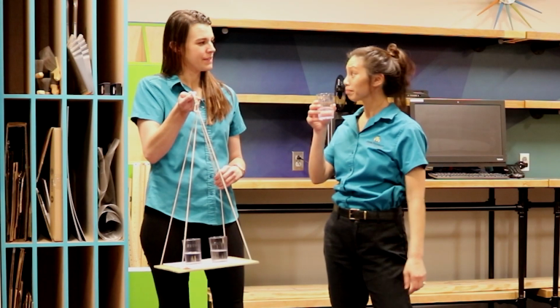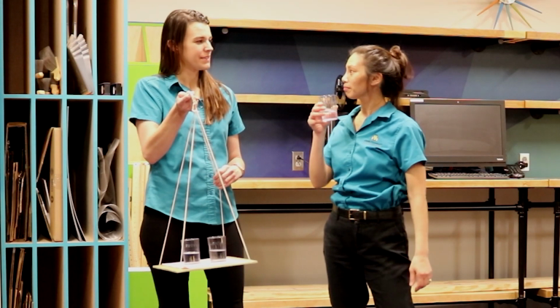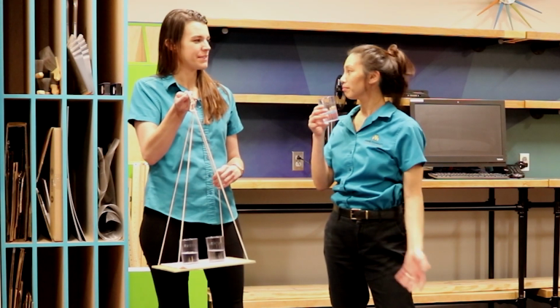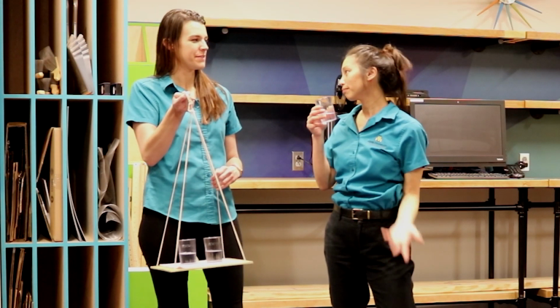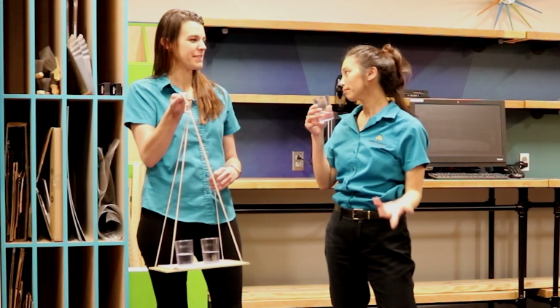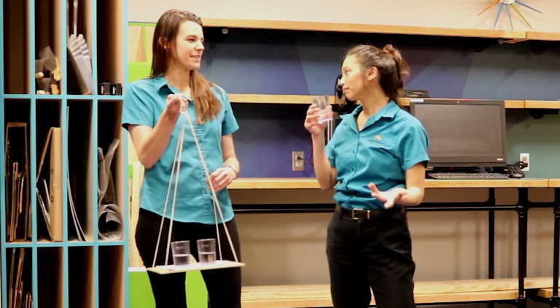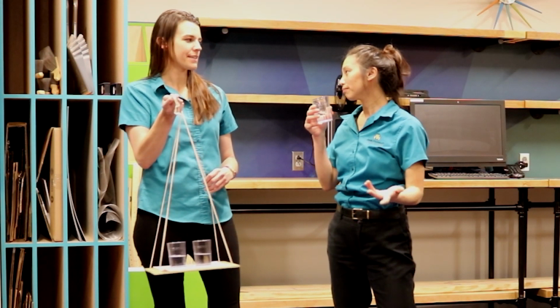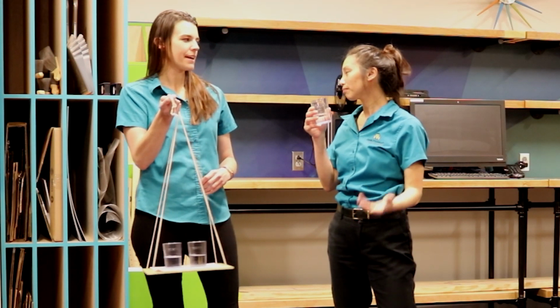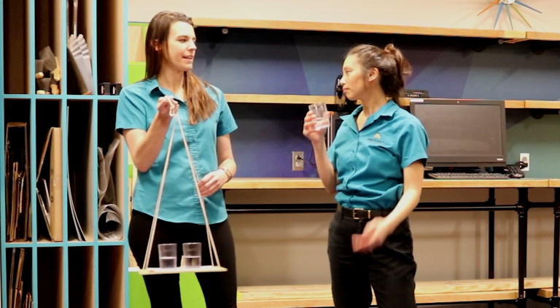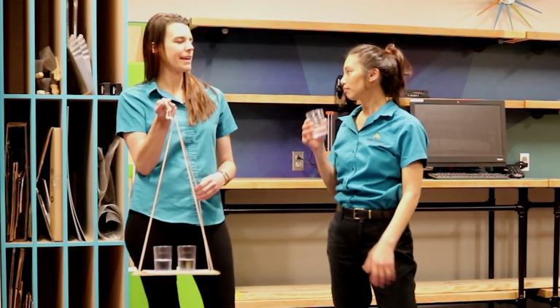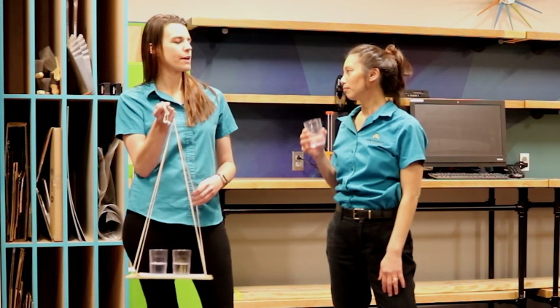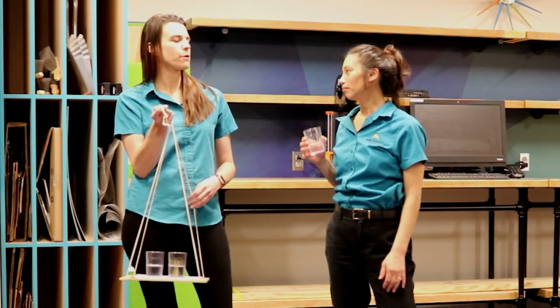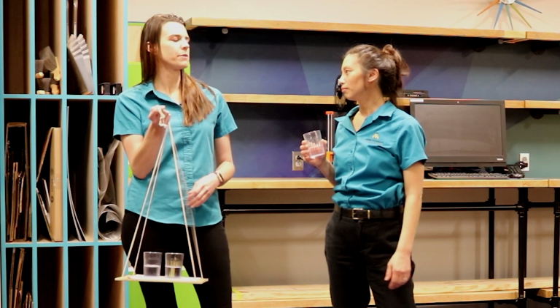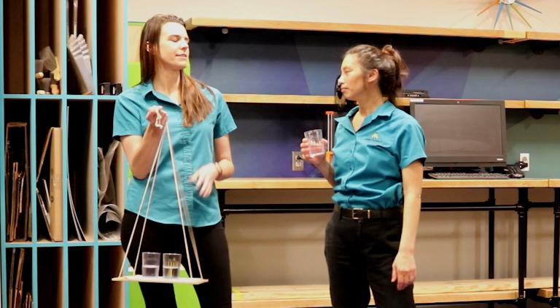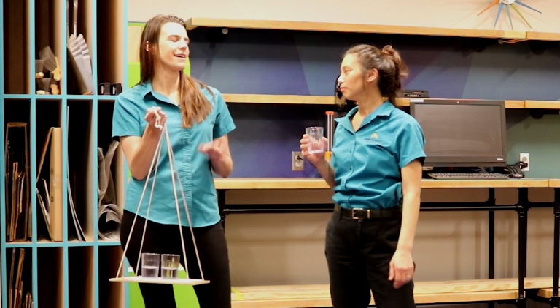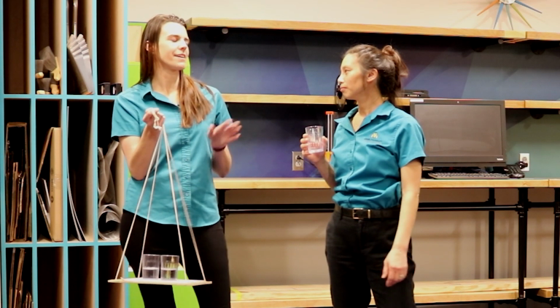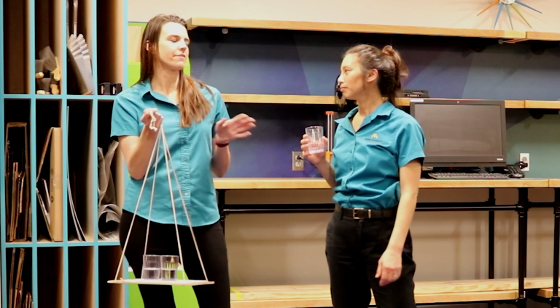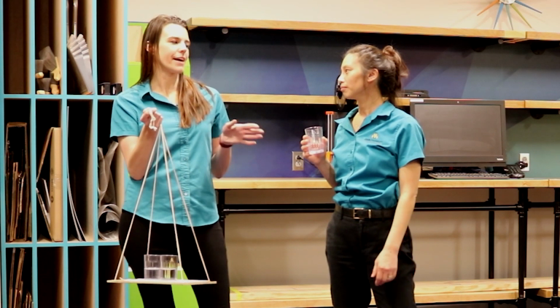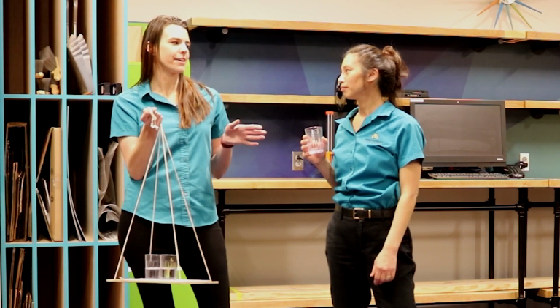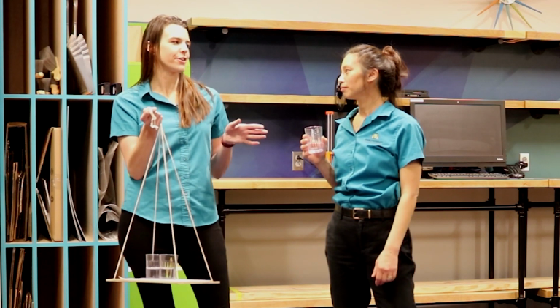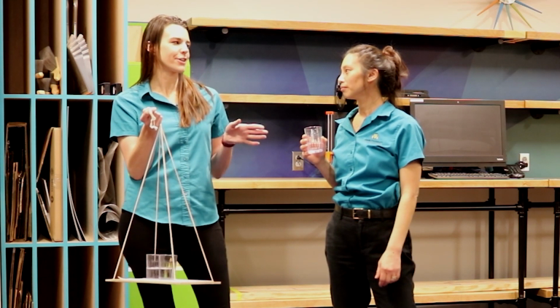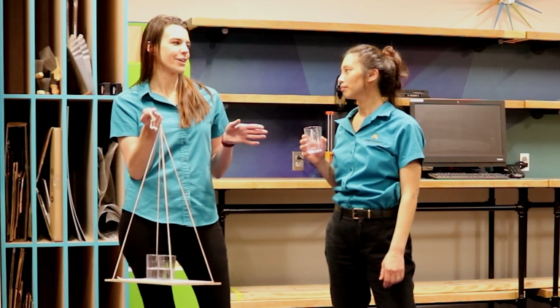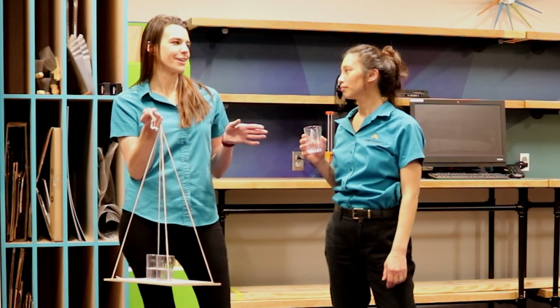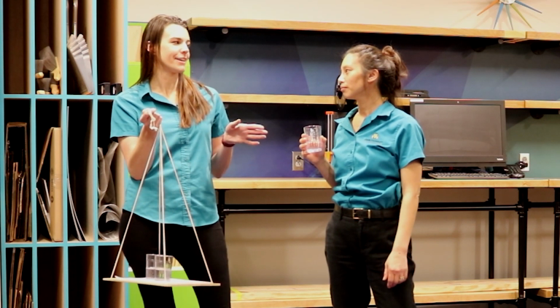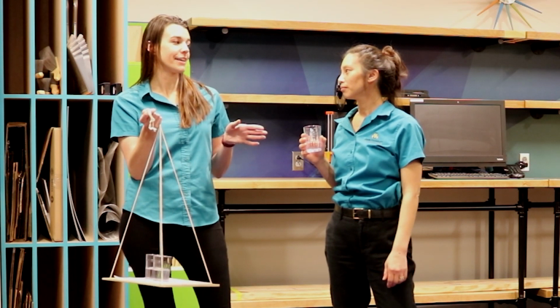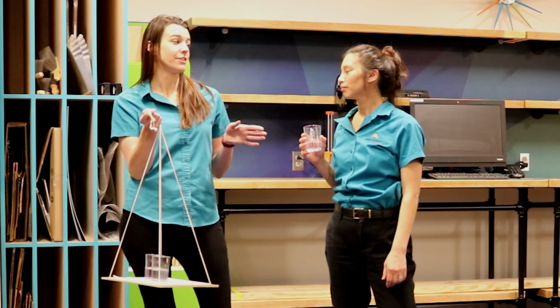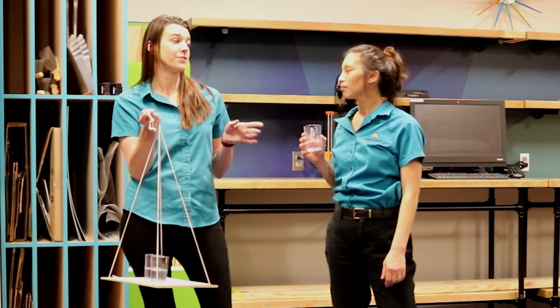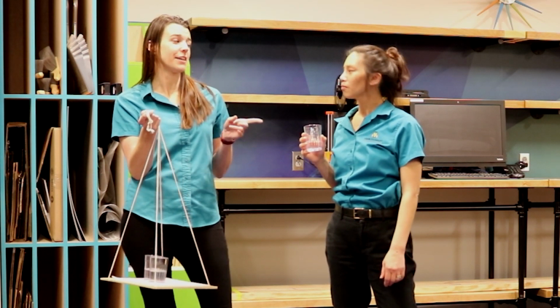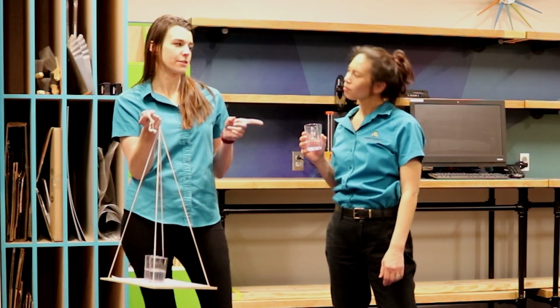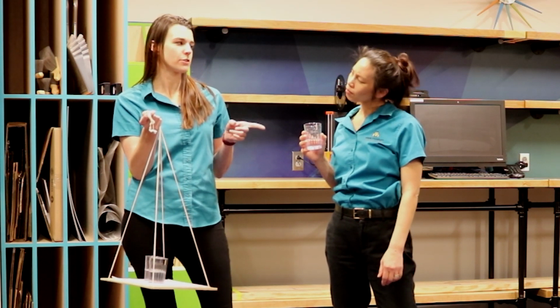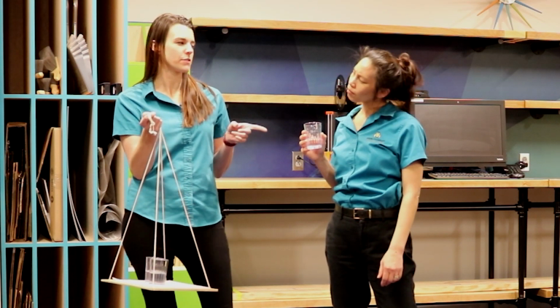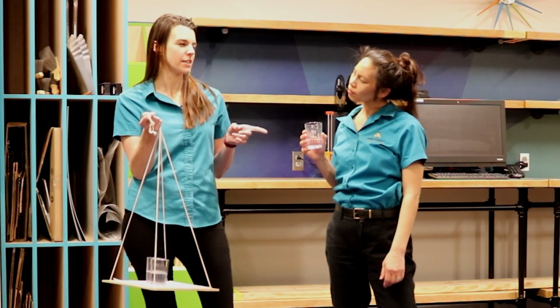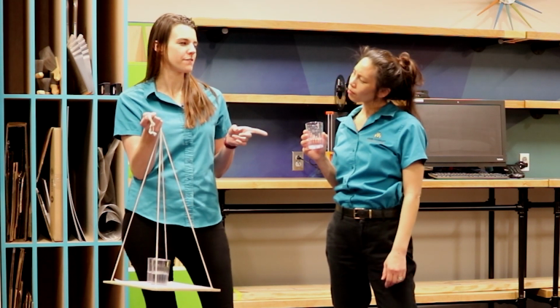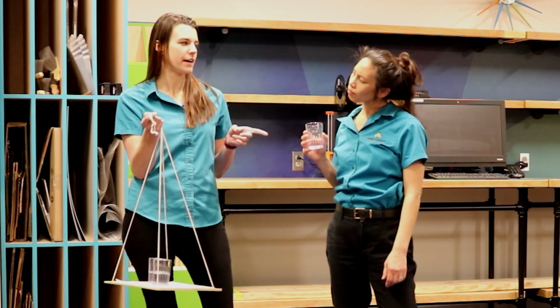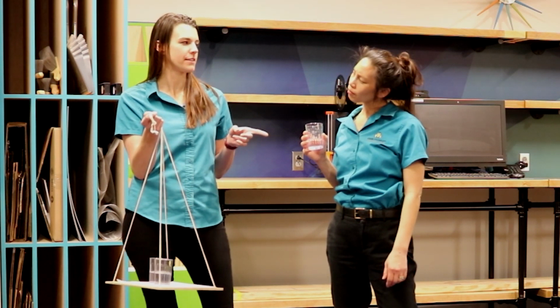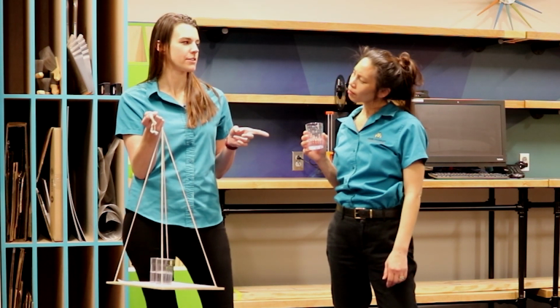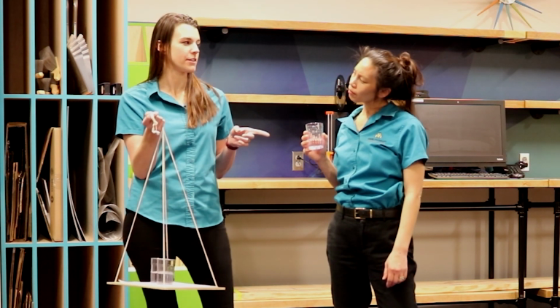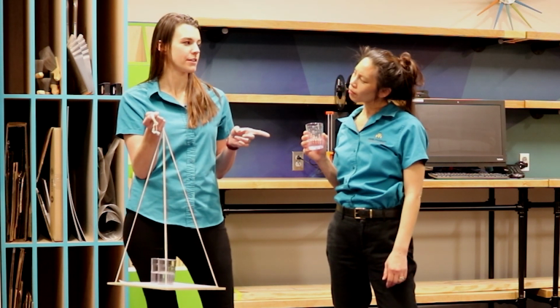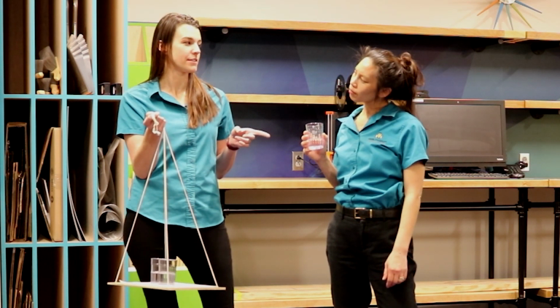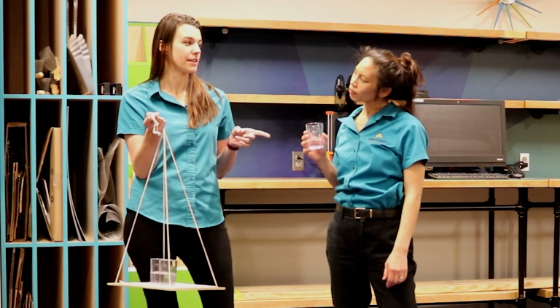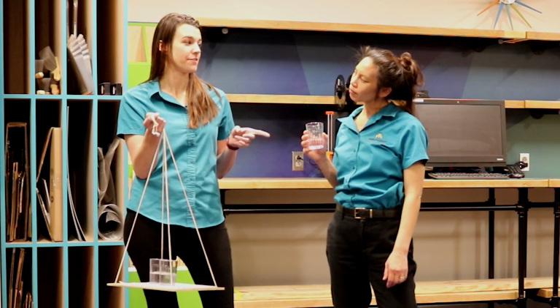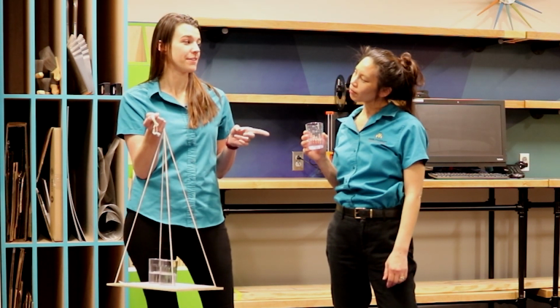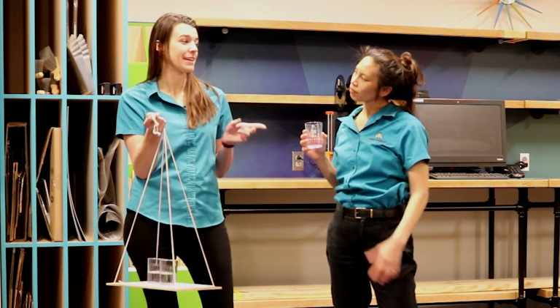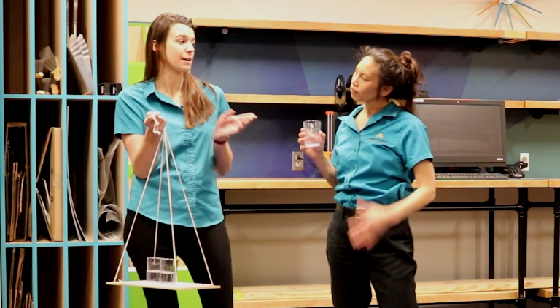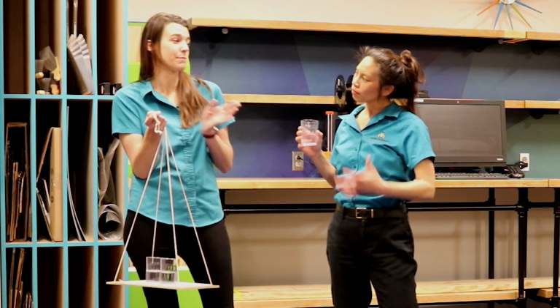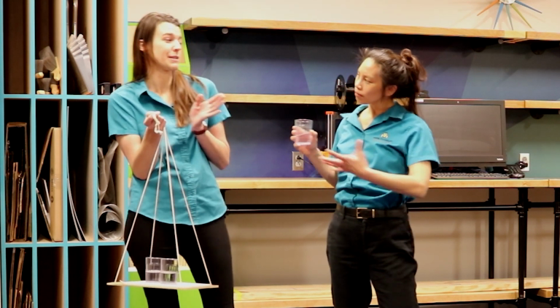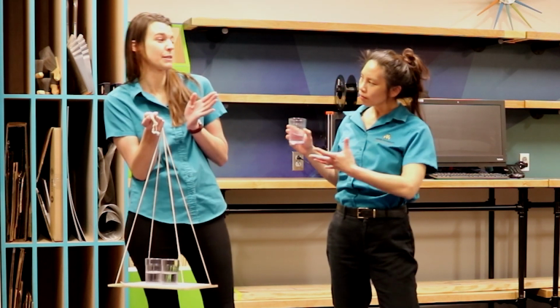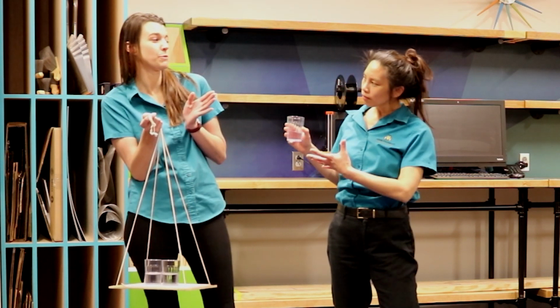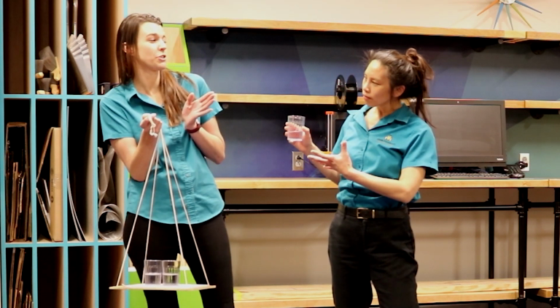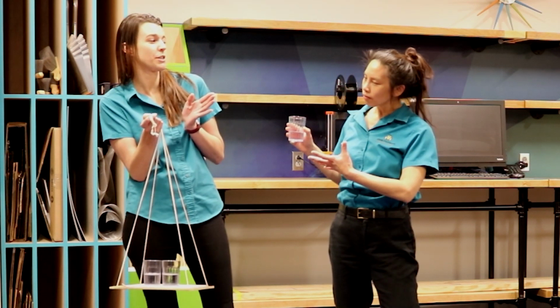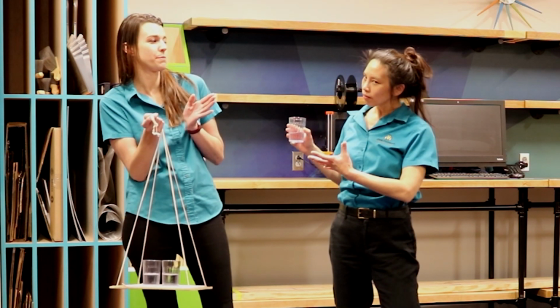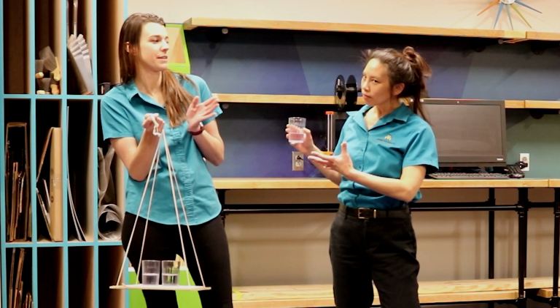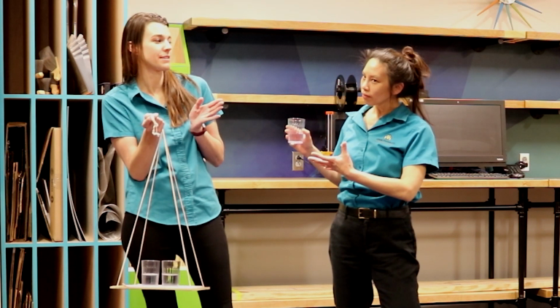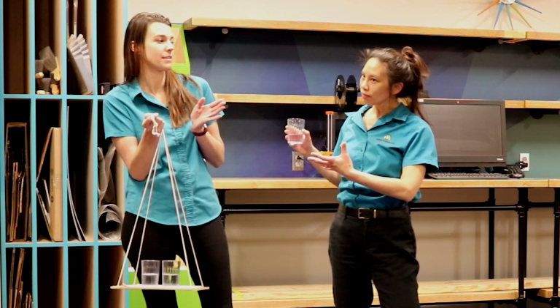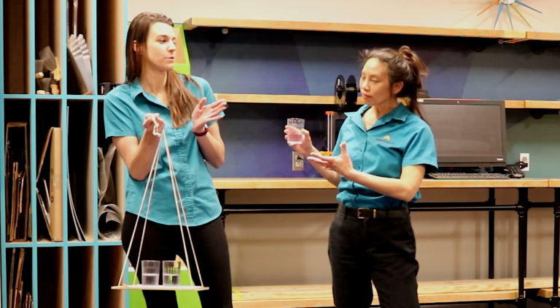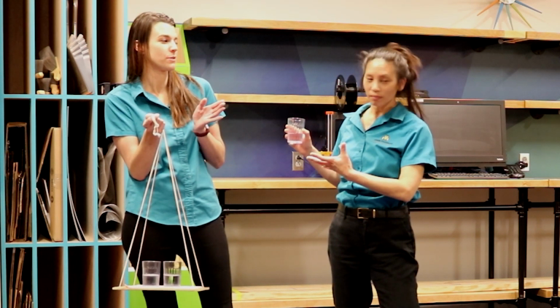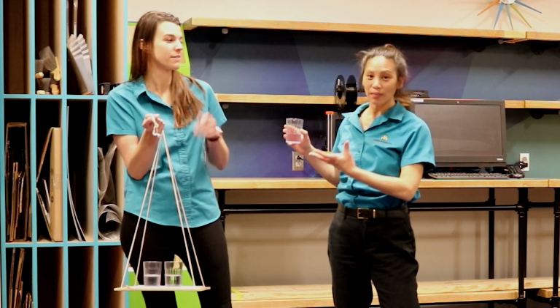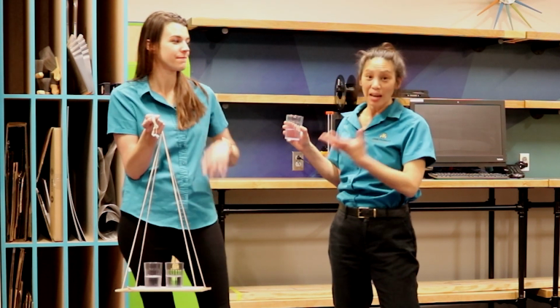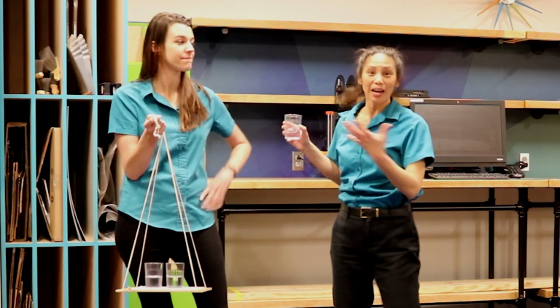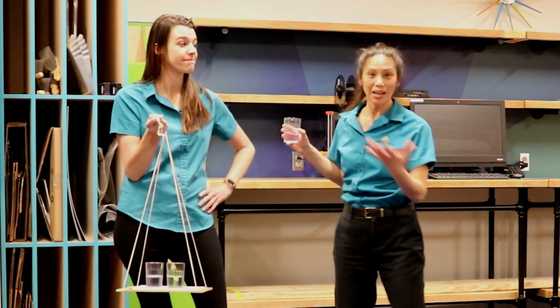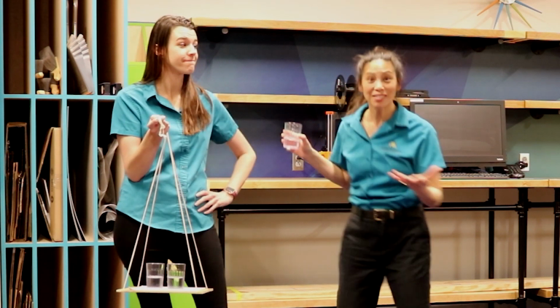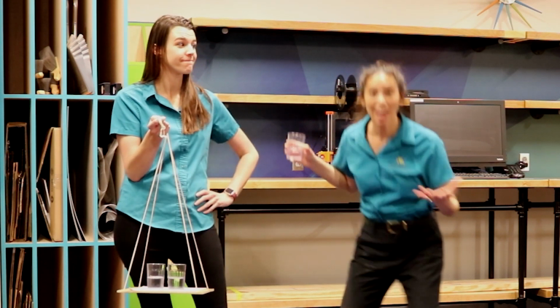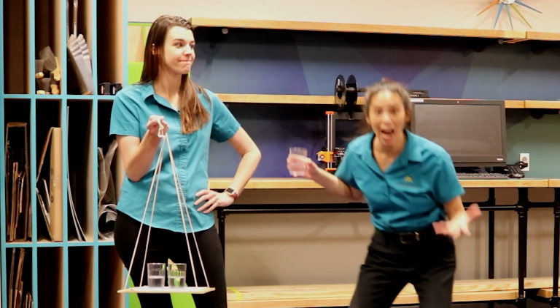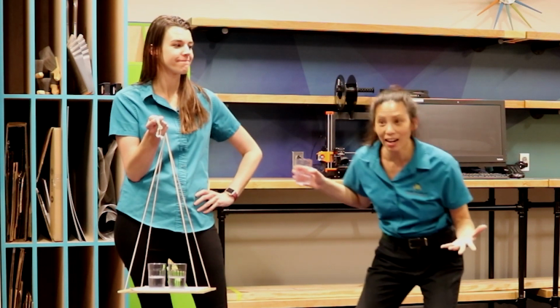So is this kind of like when we're taking a ride in your car and you take those really fast turns and I feel like I'm being smushed up against the door? Exactly!